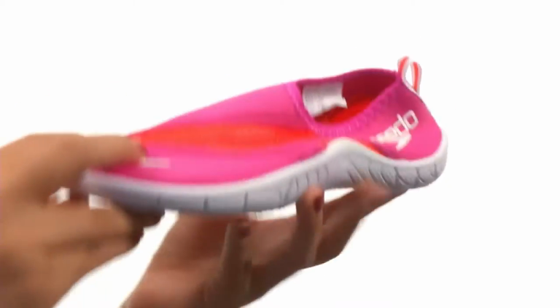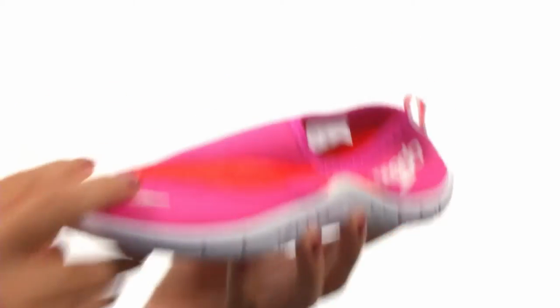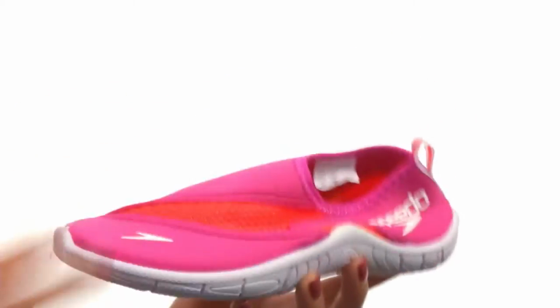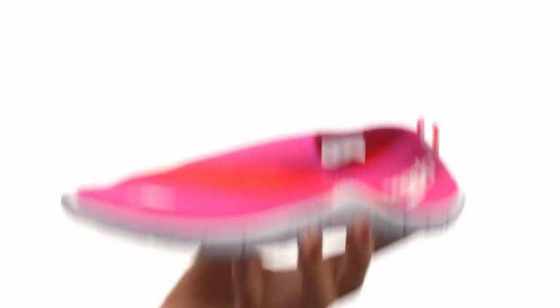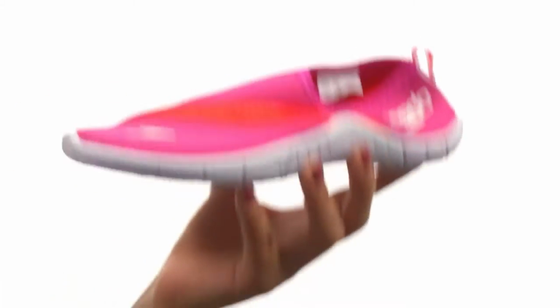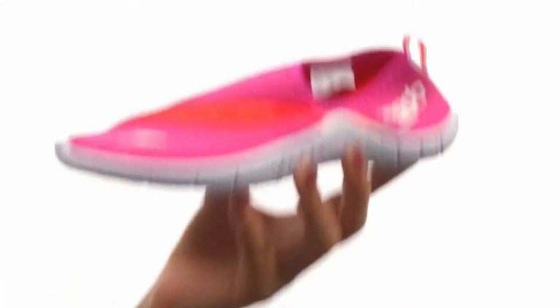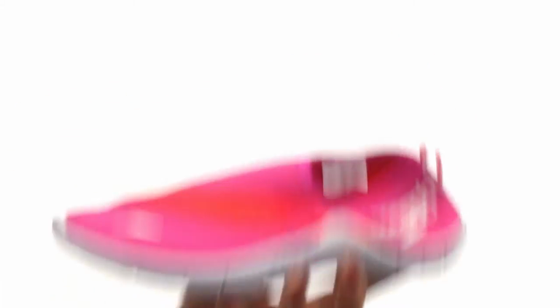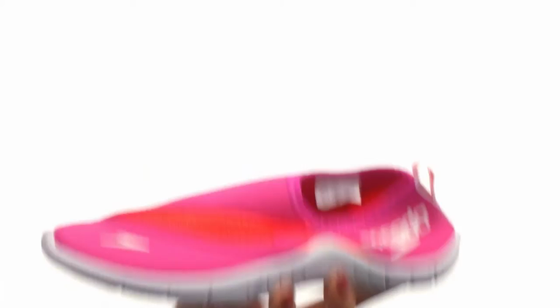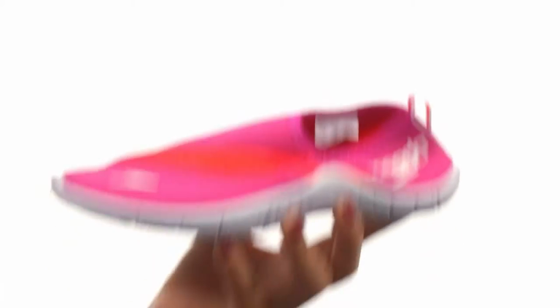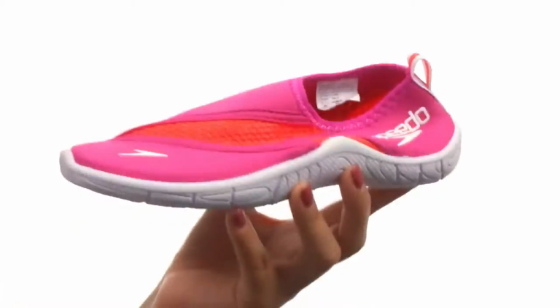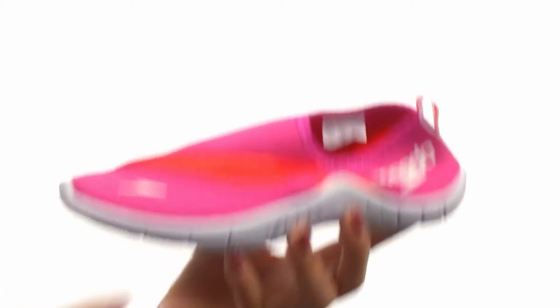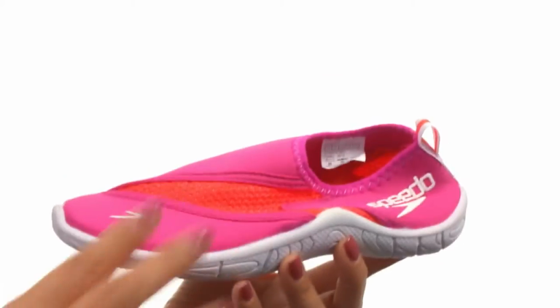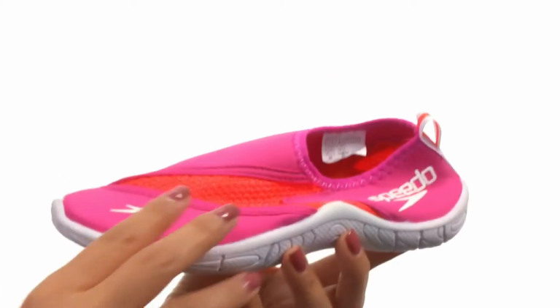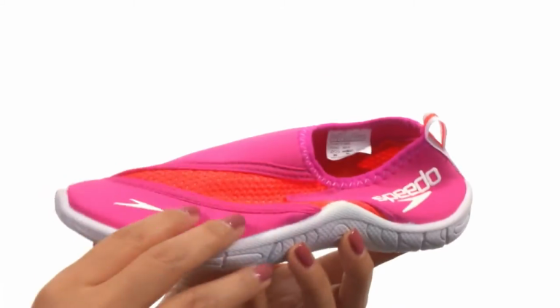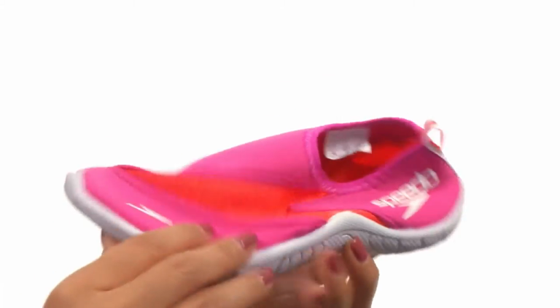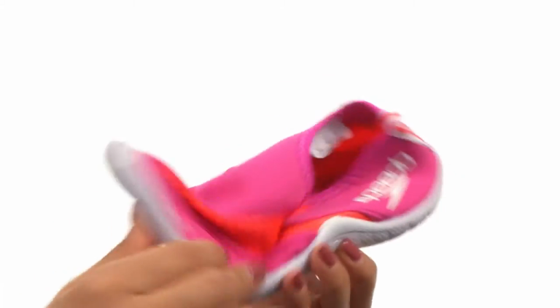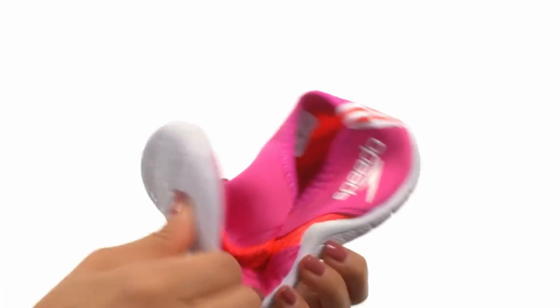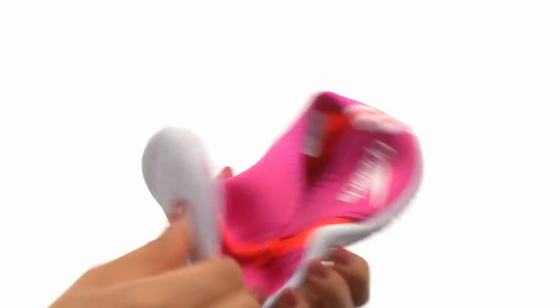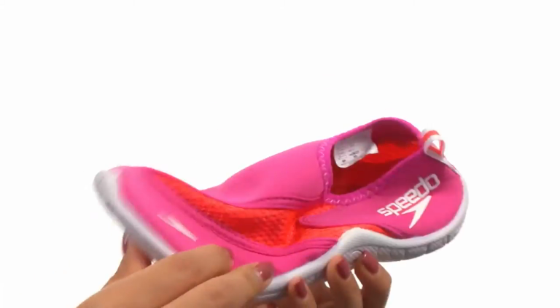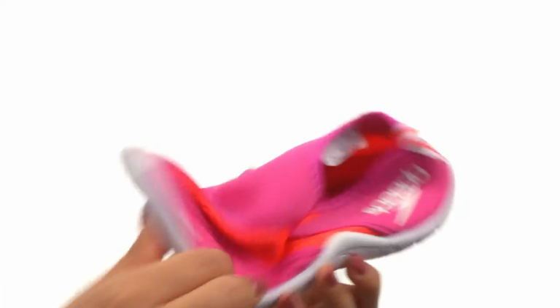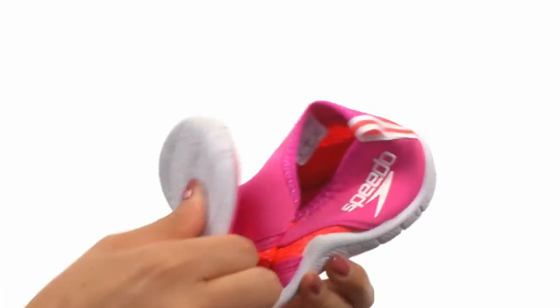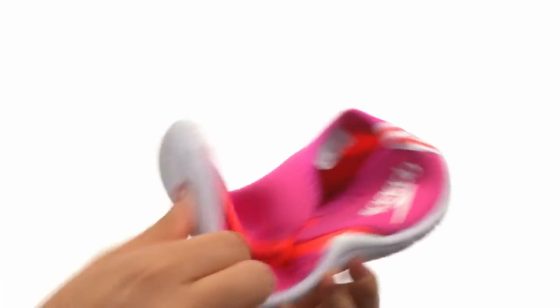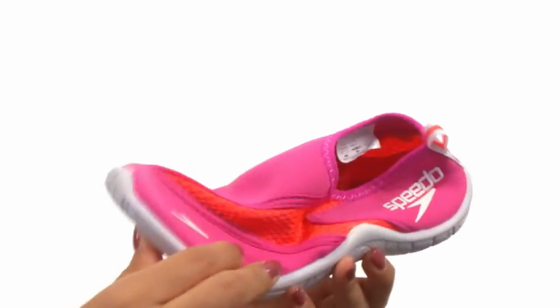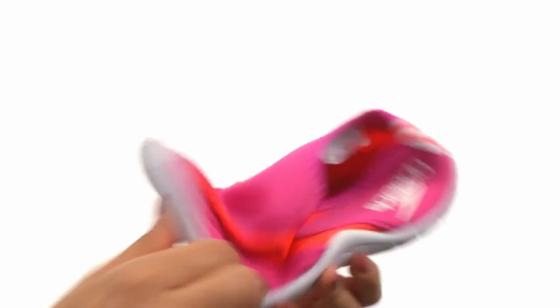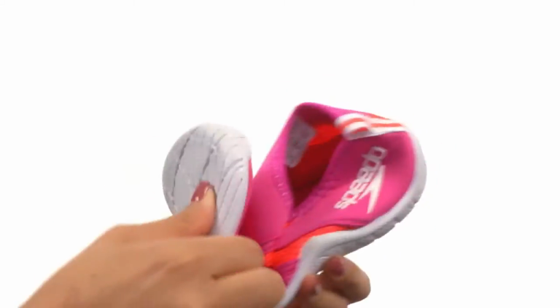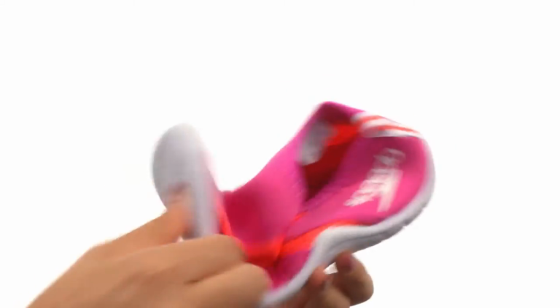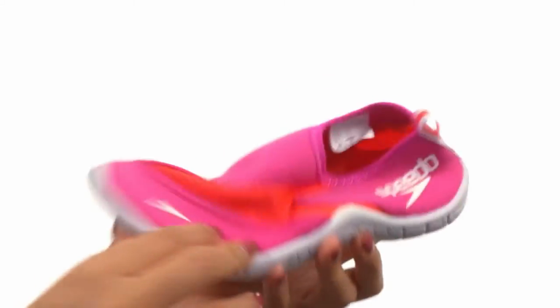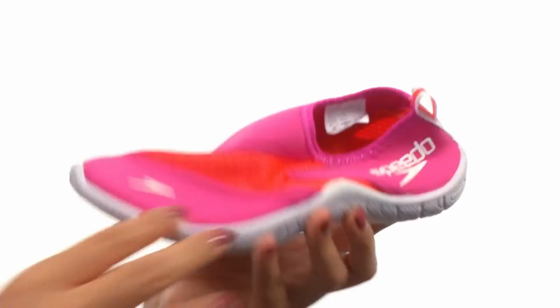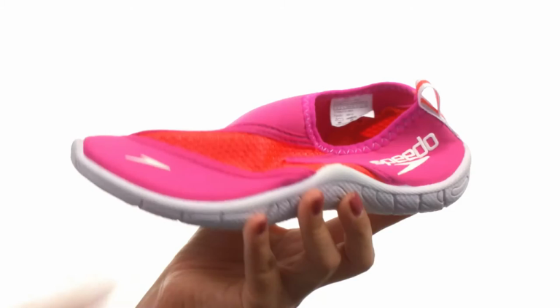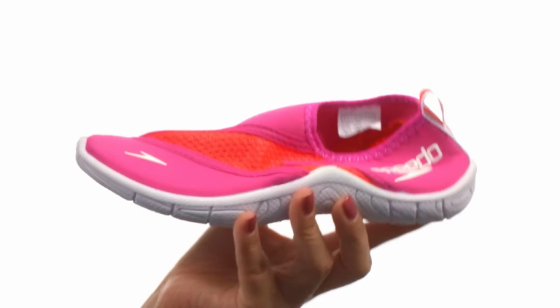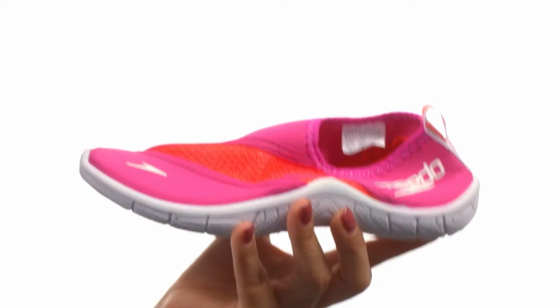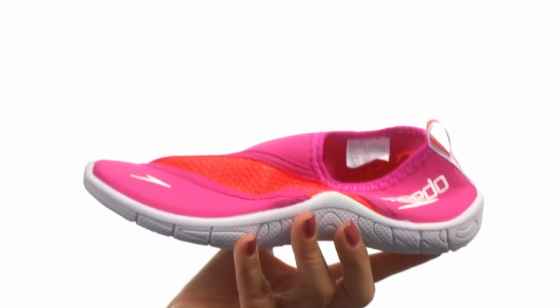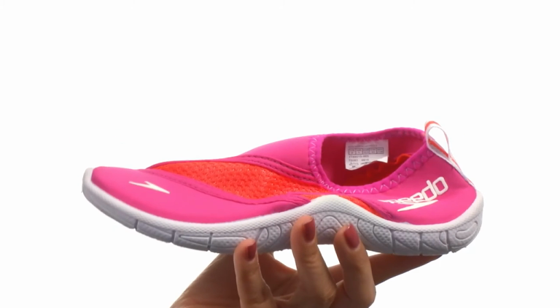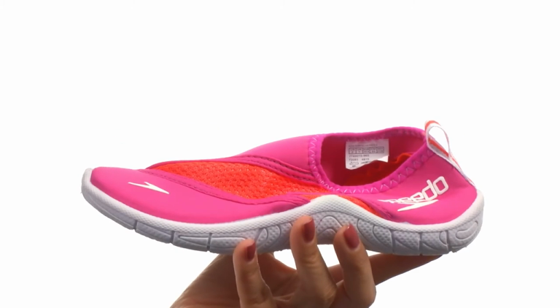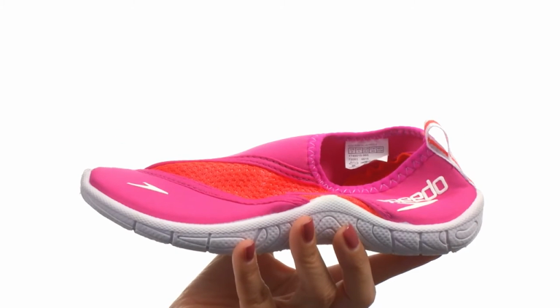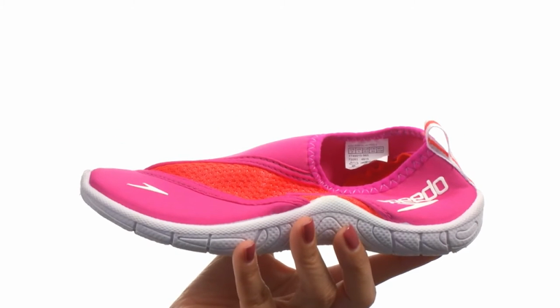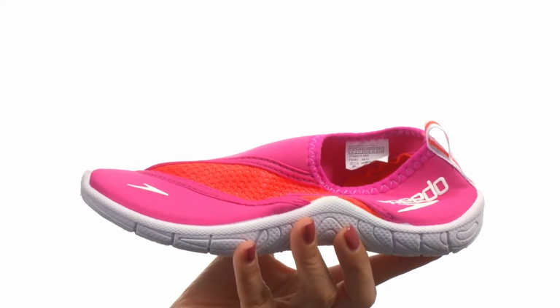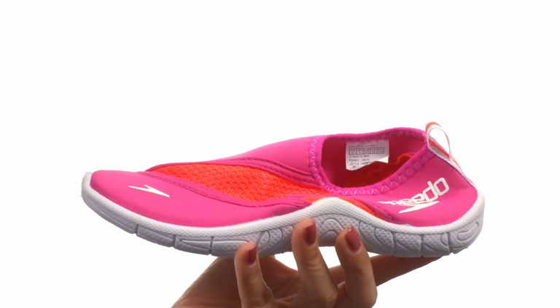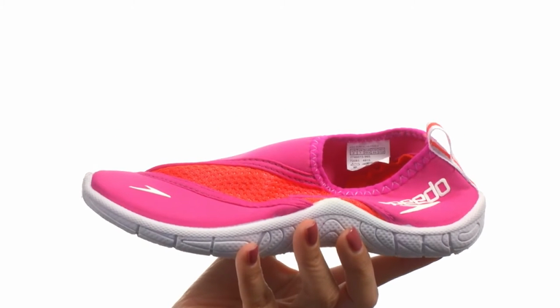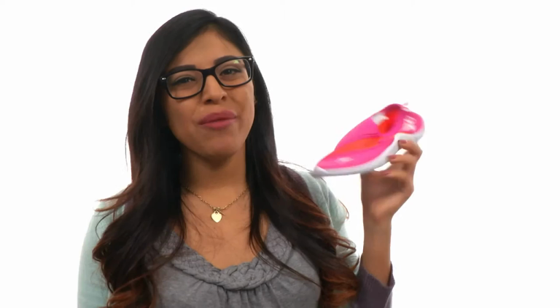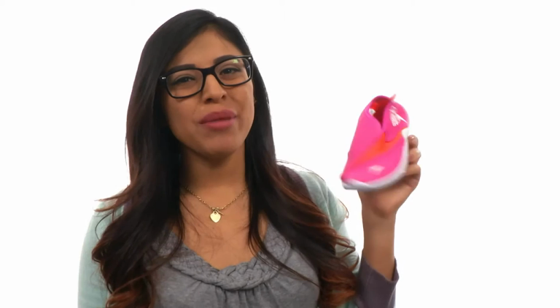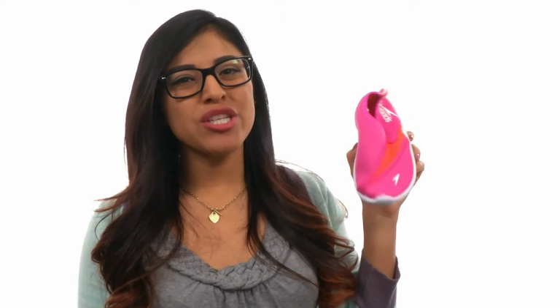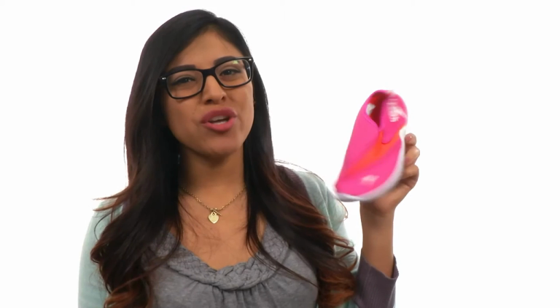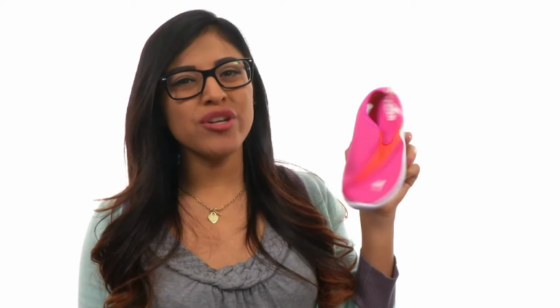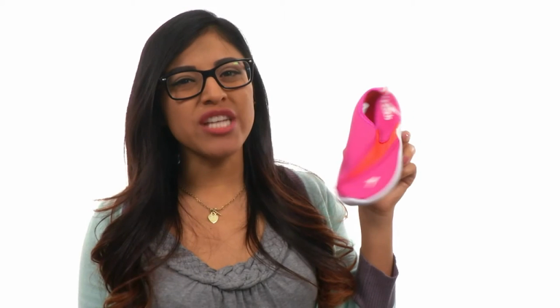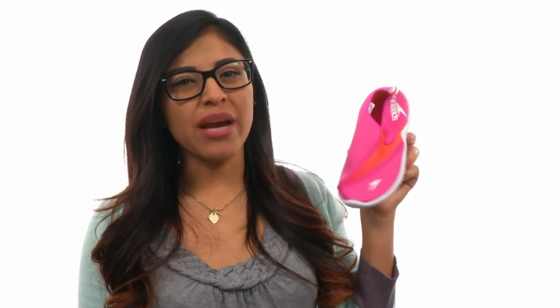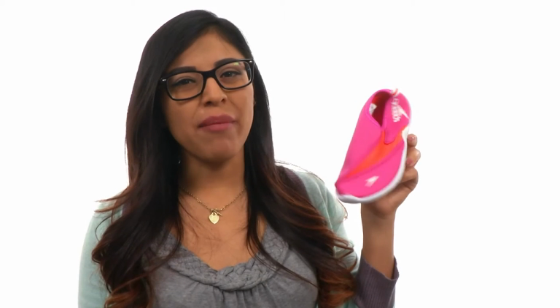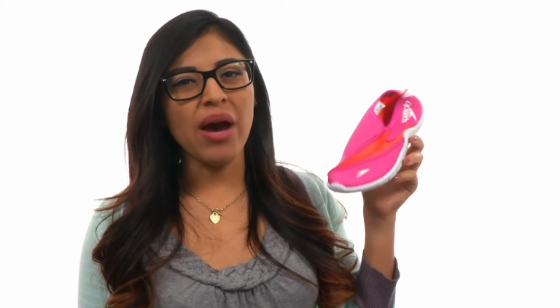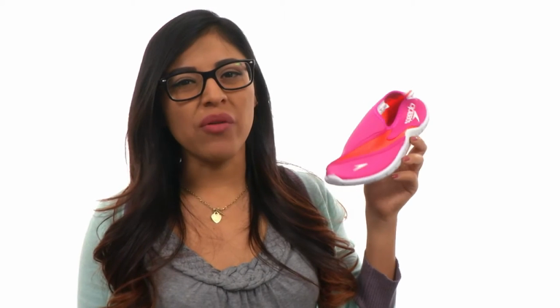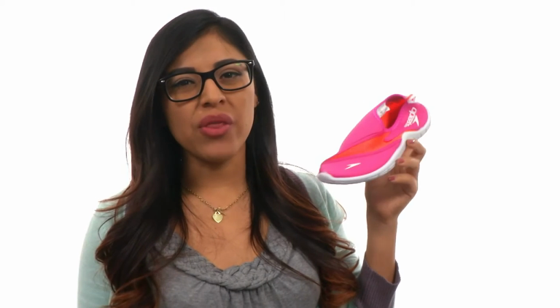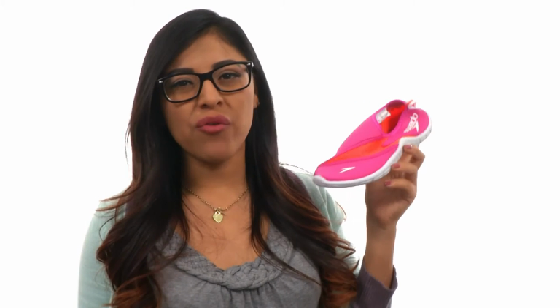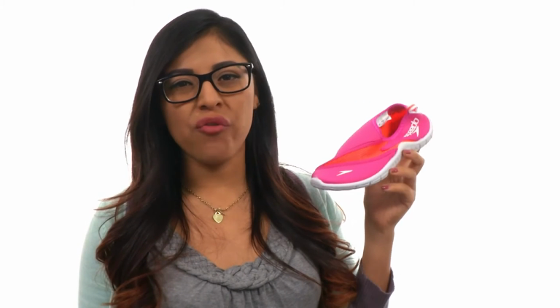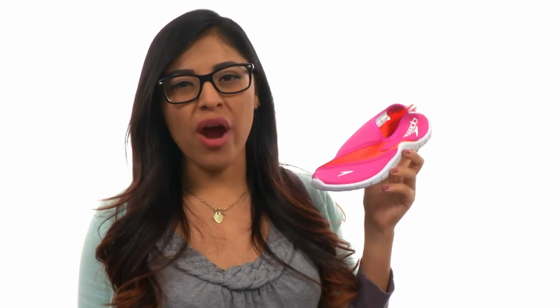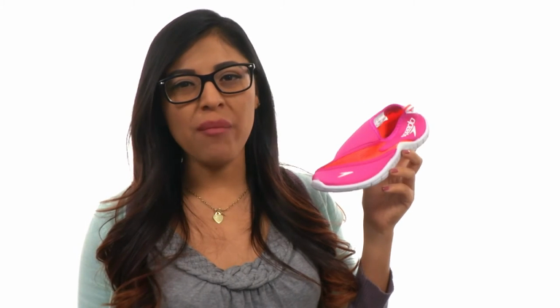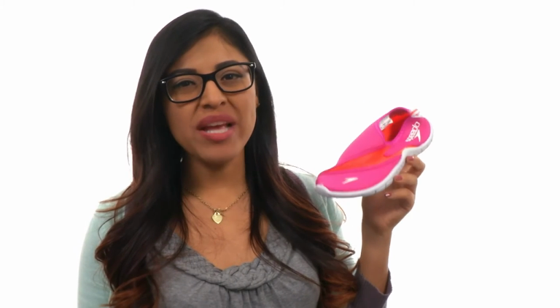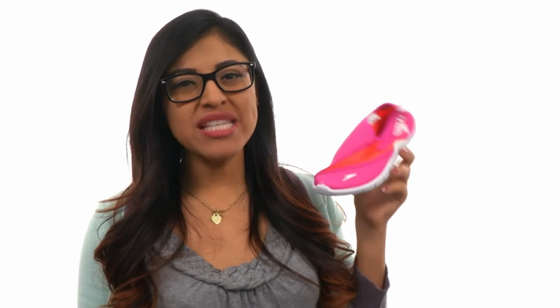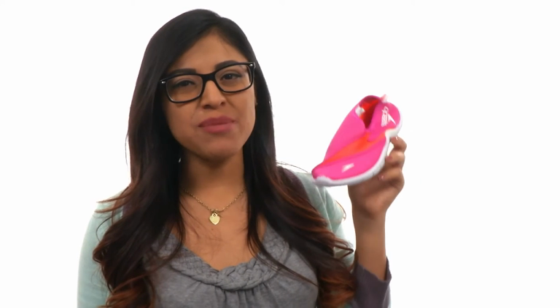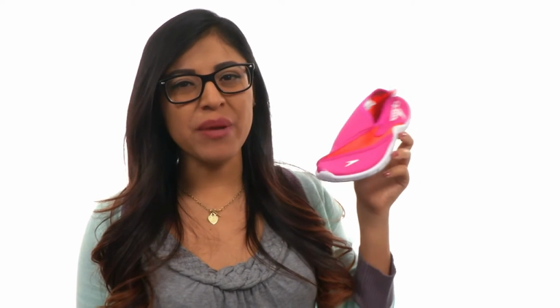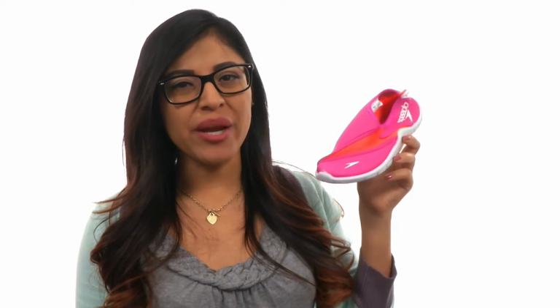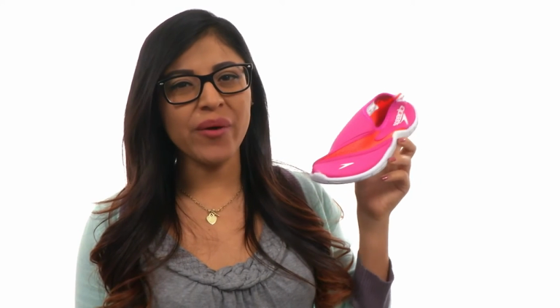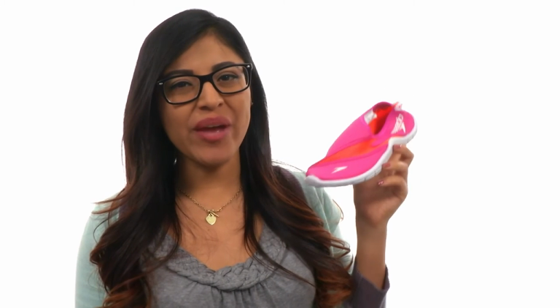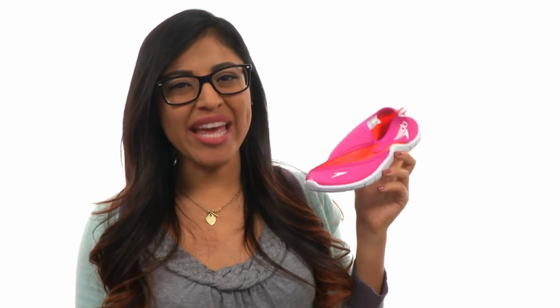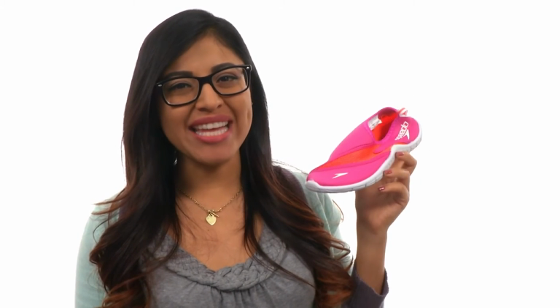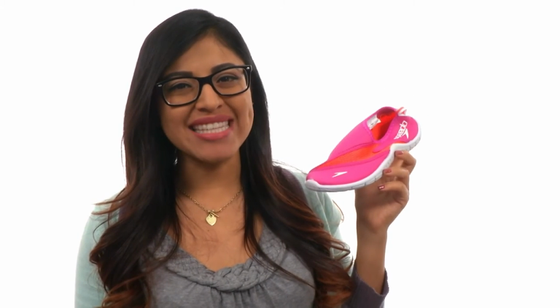These are lightweight and flexible. Make sure you check them out — they're from Speedo Kids.